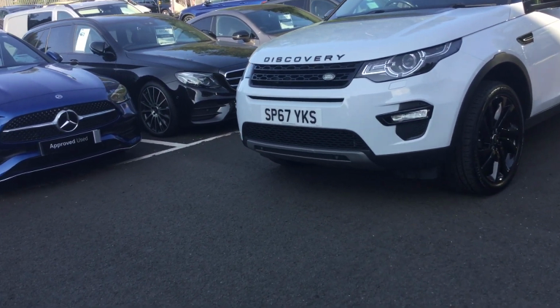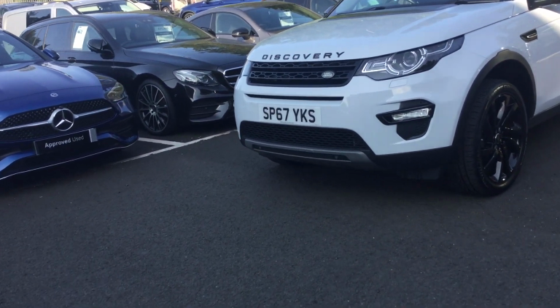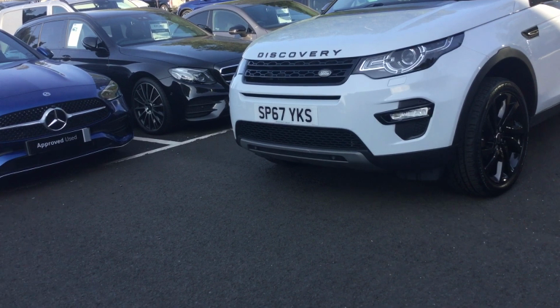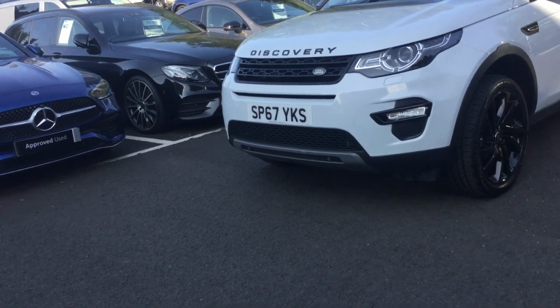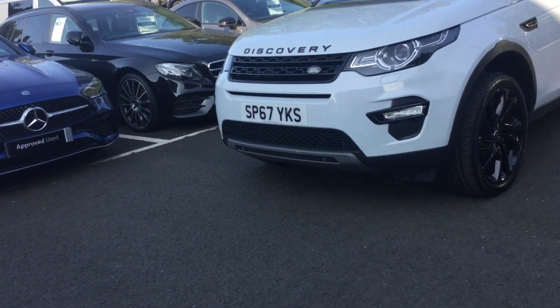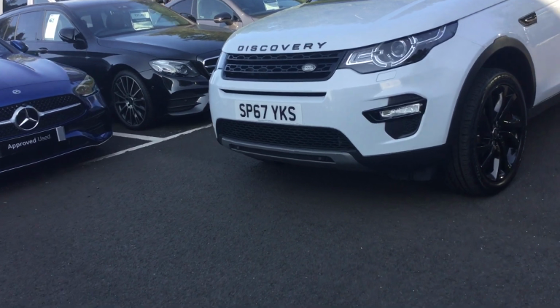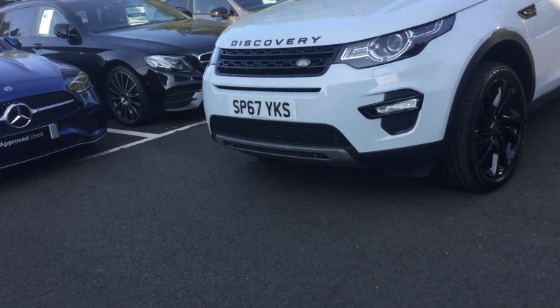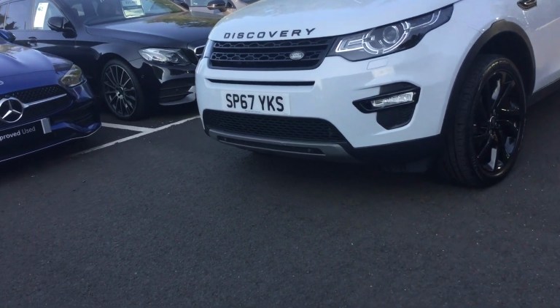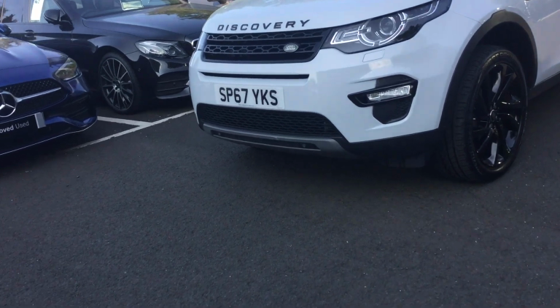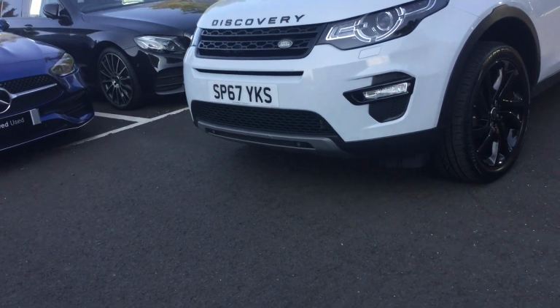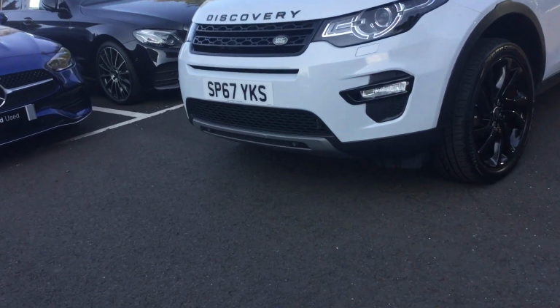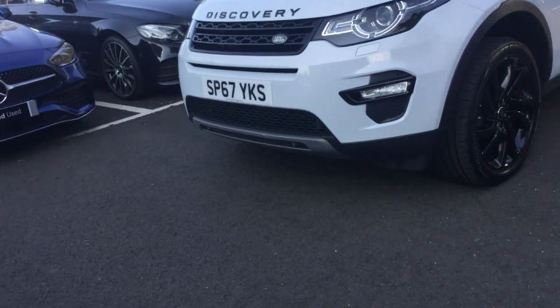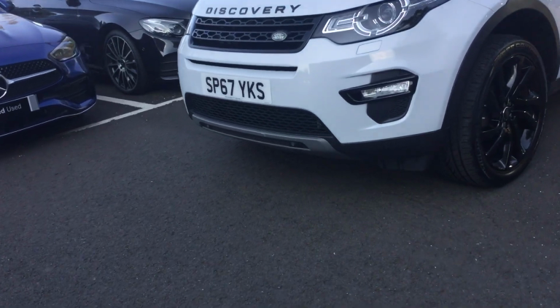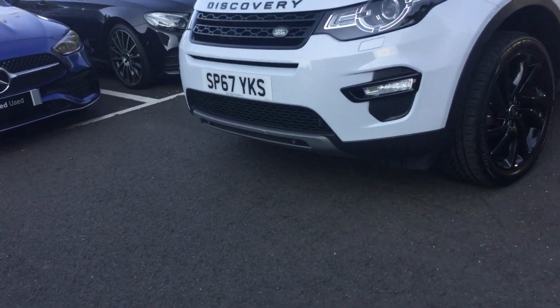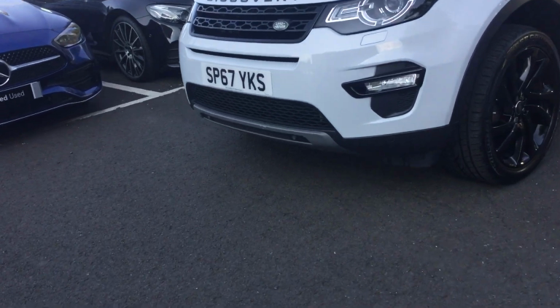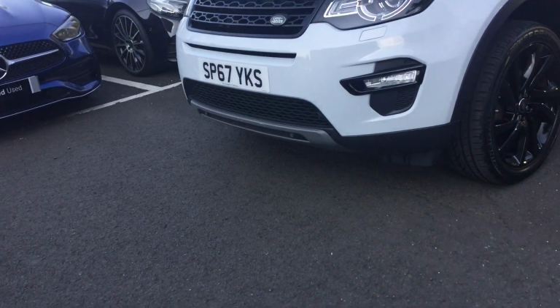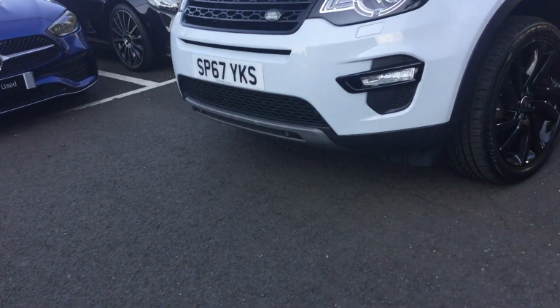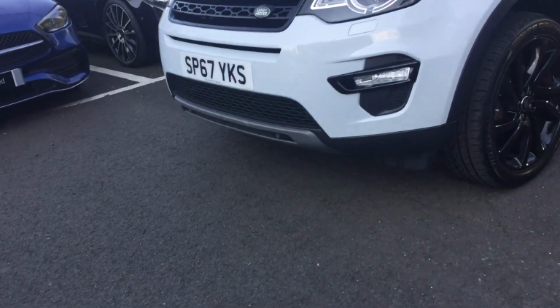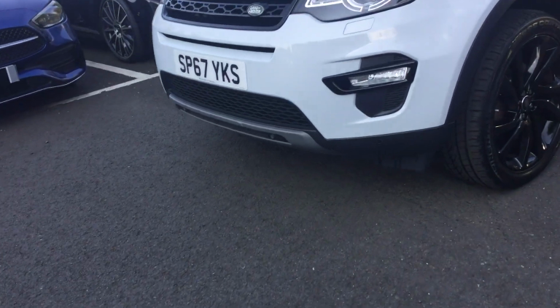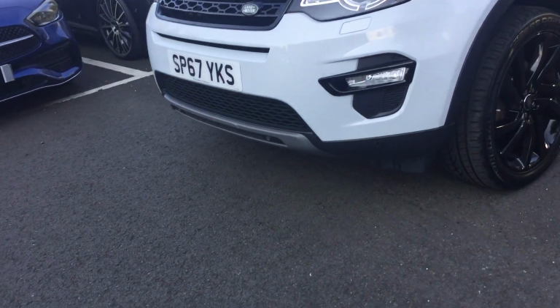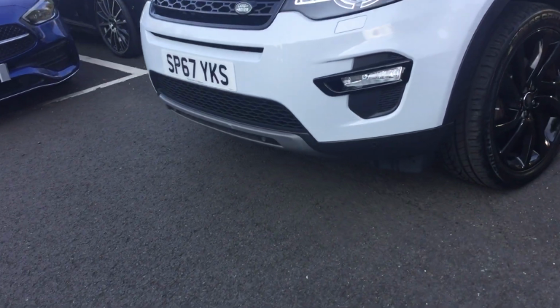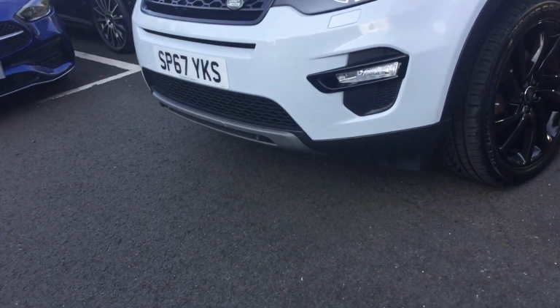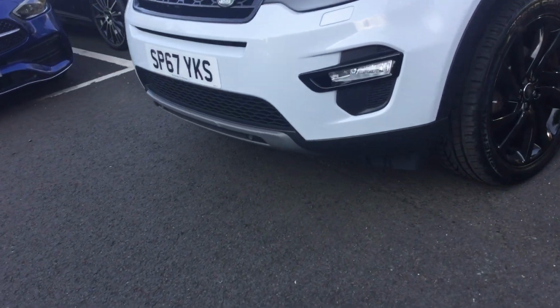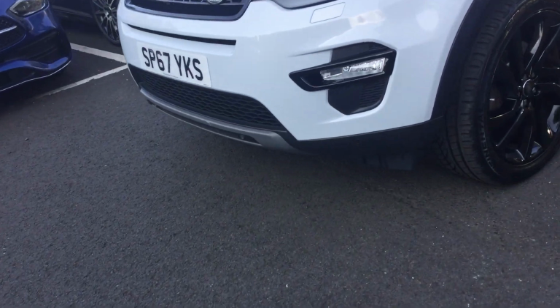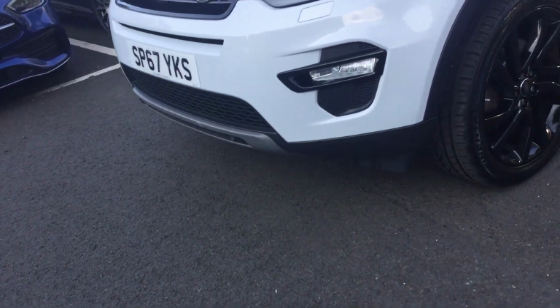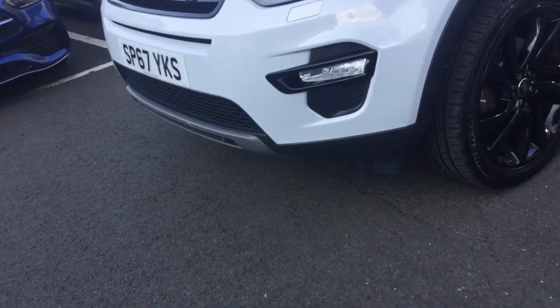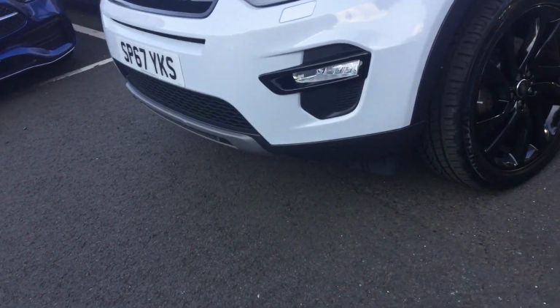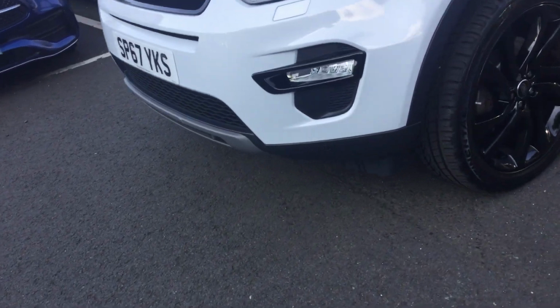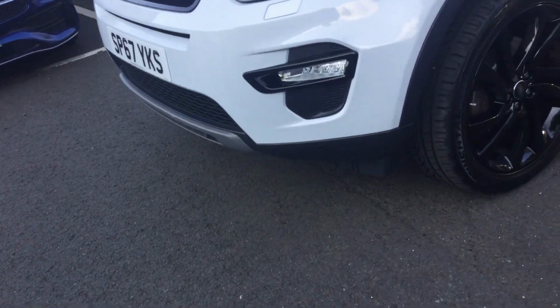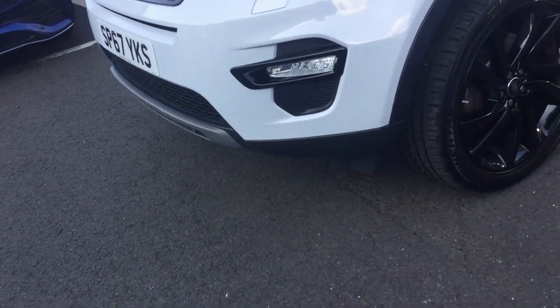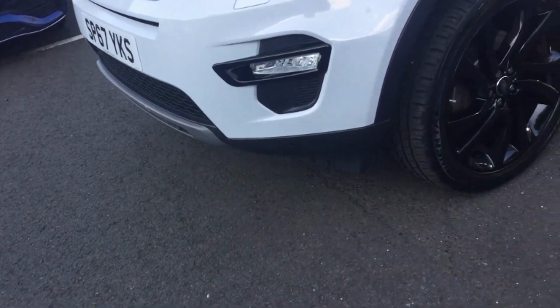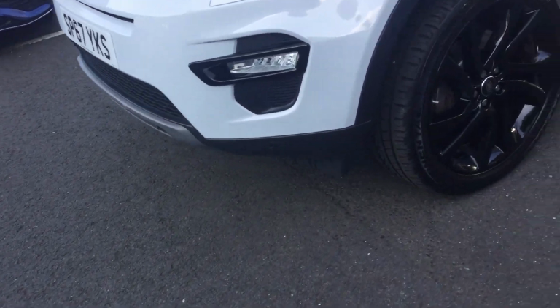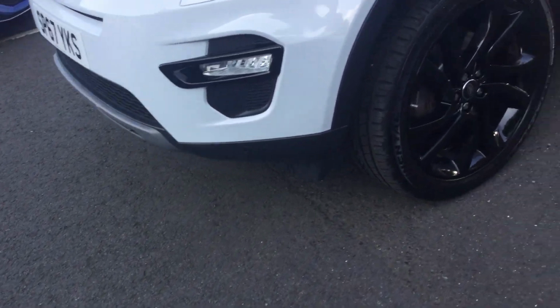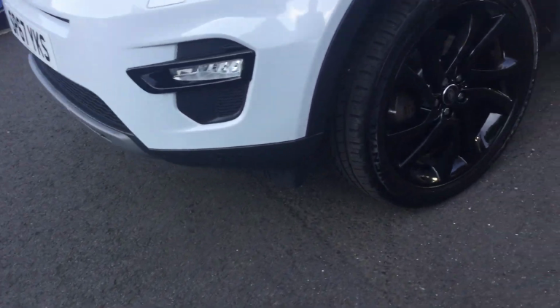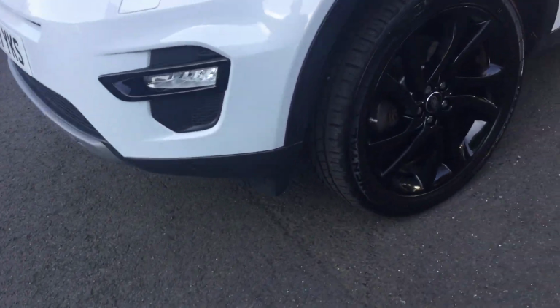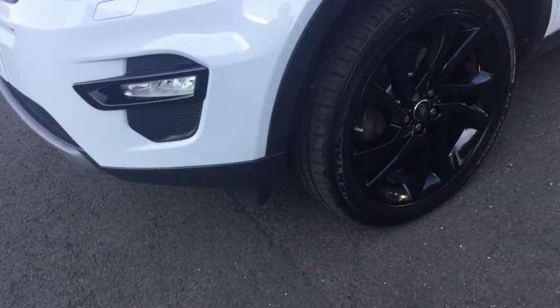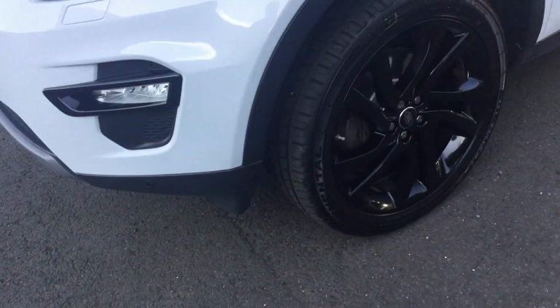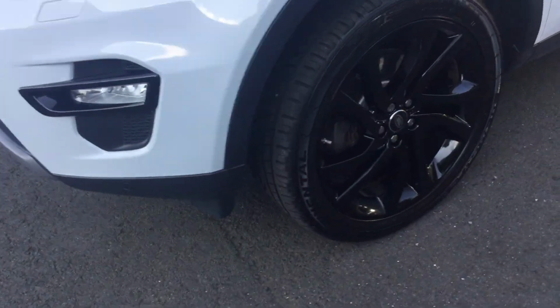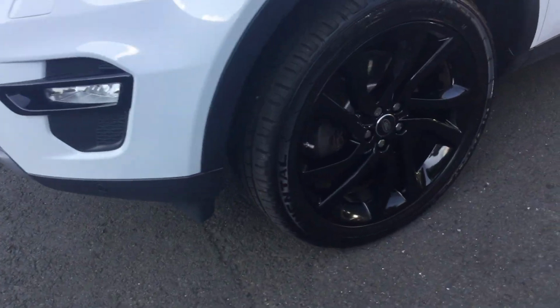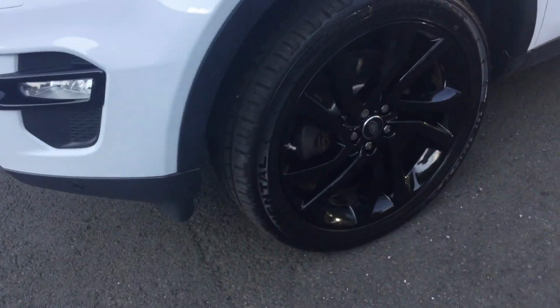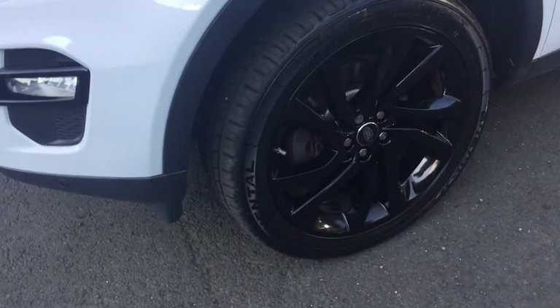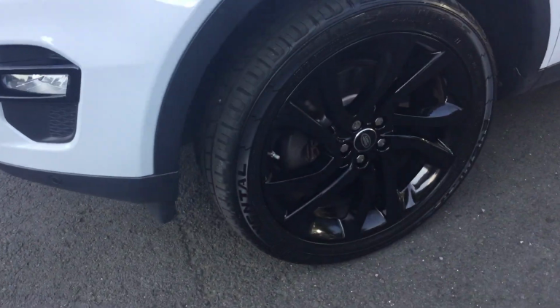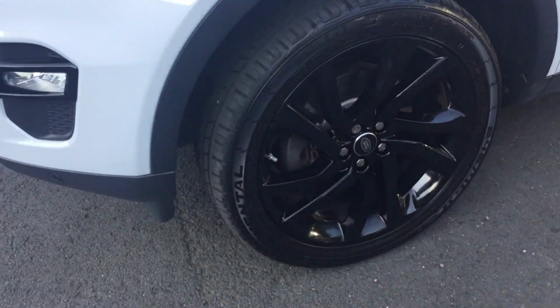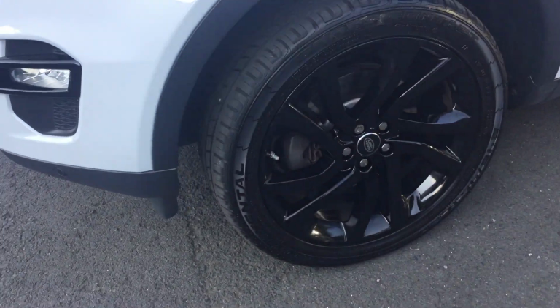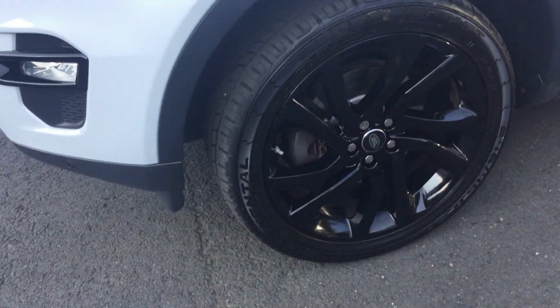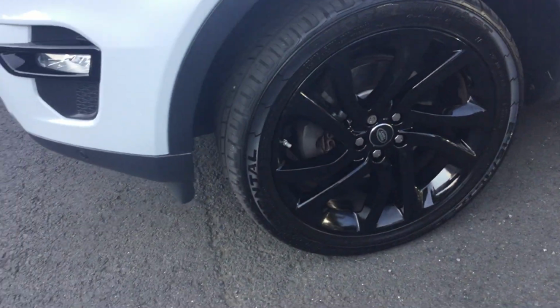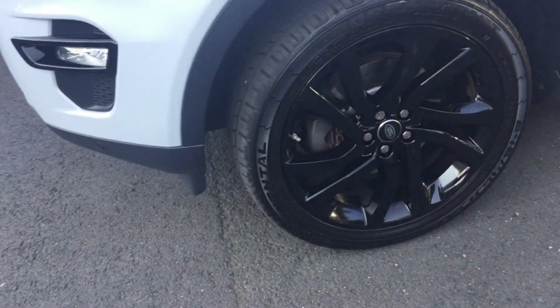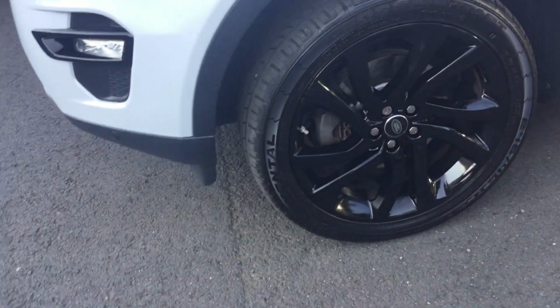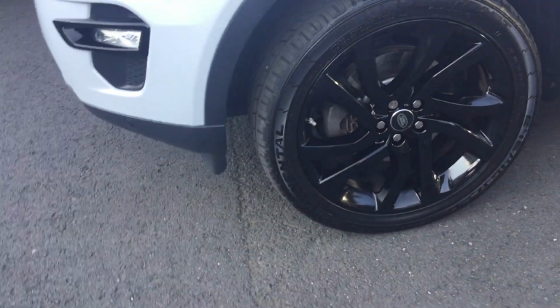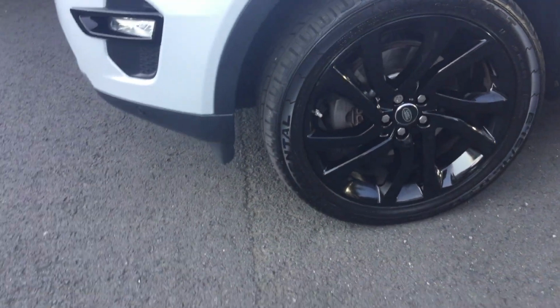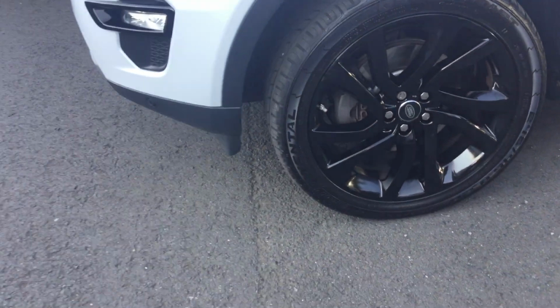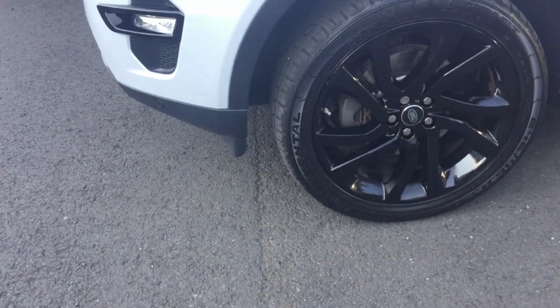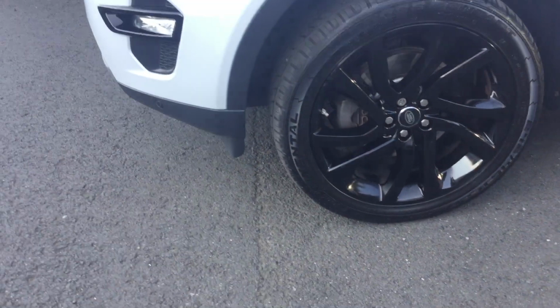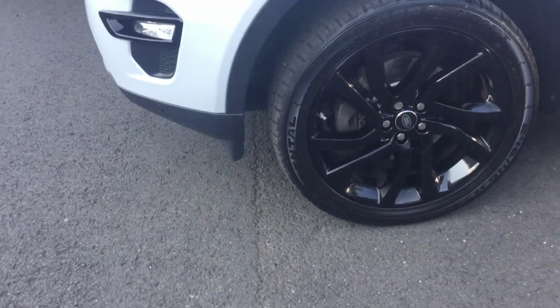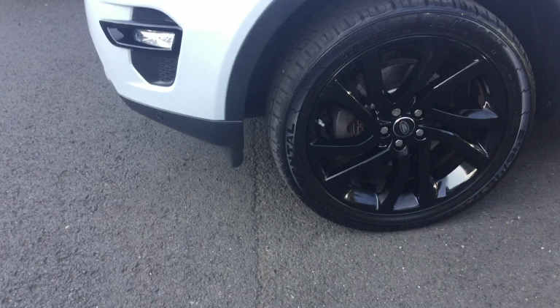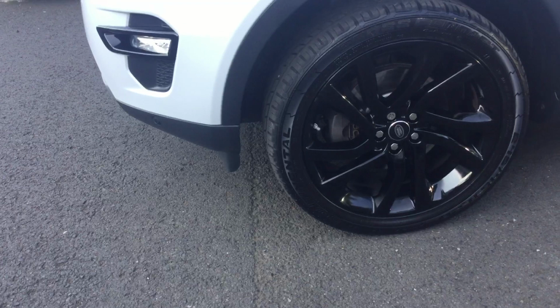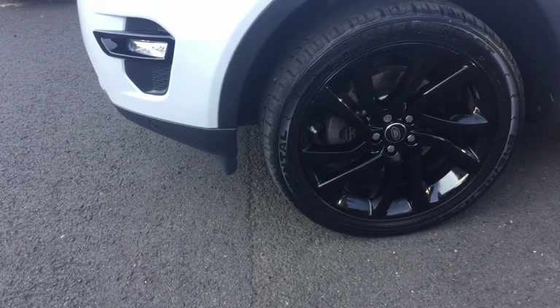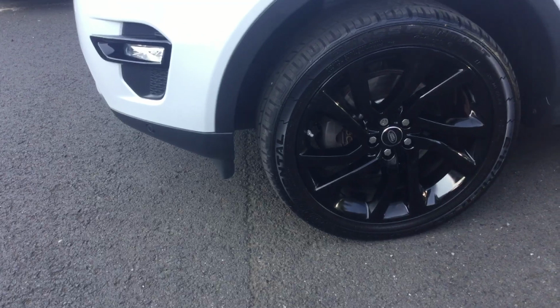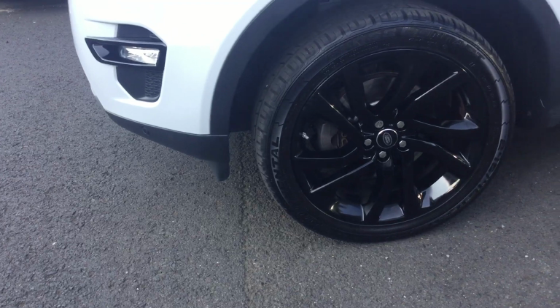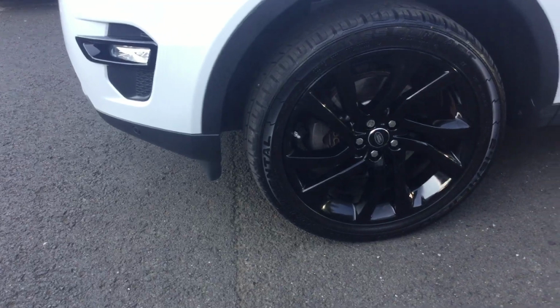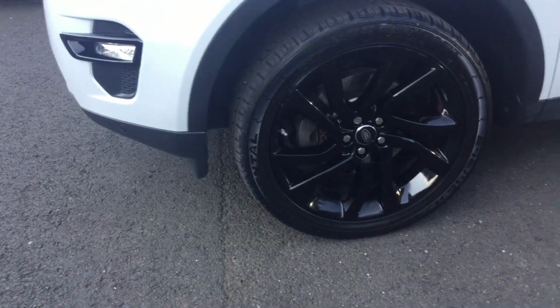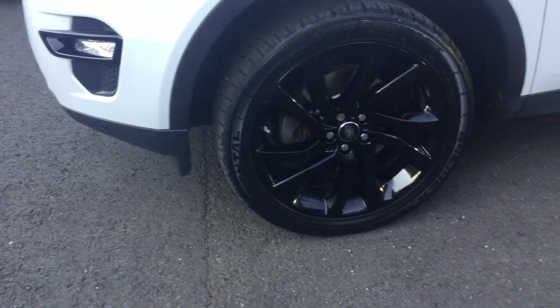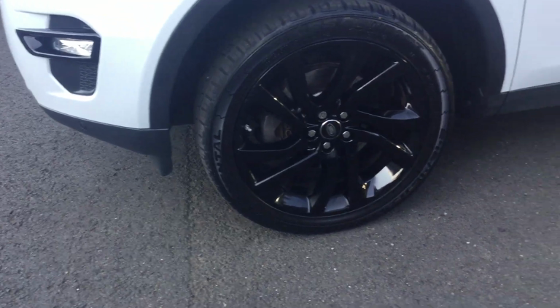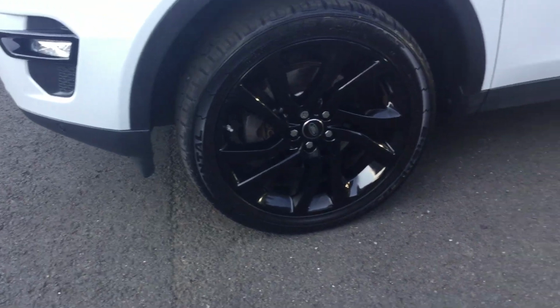First of all, we've got the black multi-spoke alloy wheels, all of which are in great condition there.